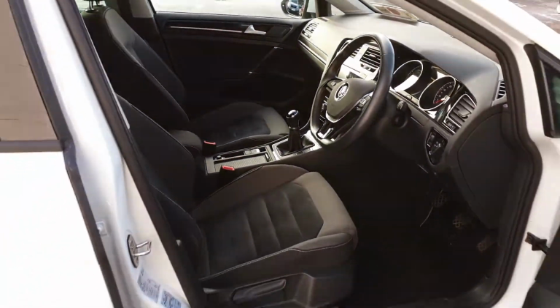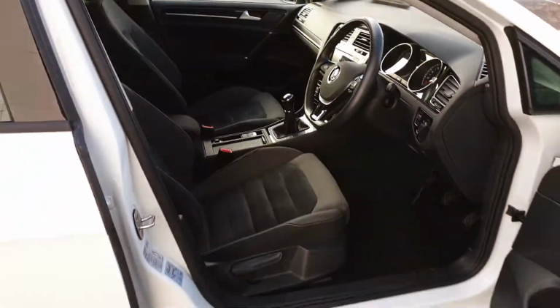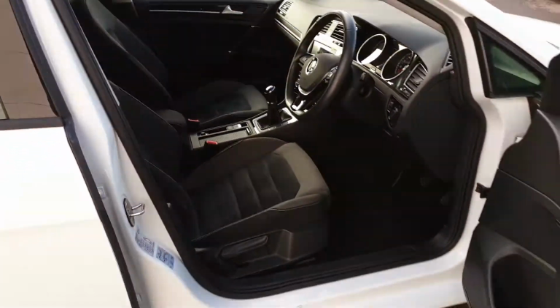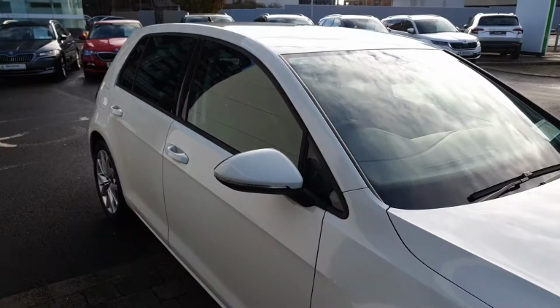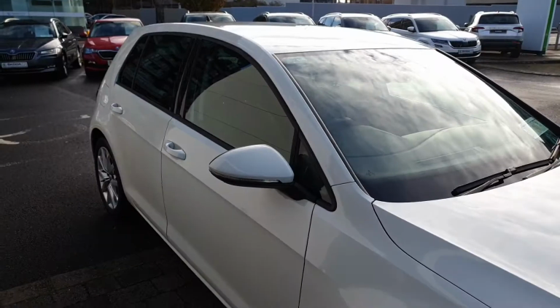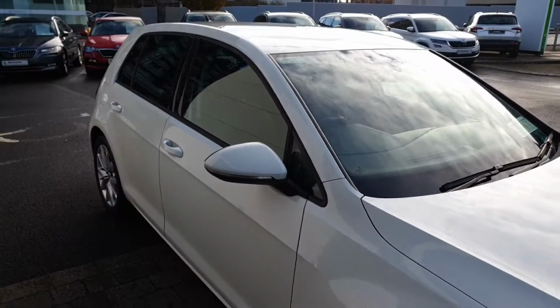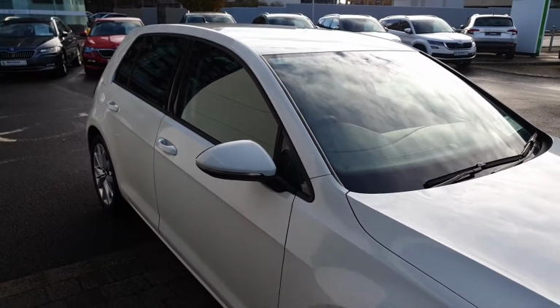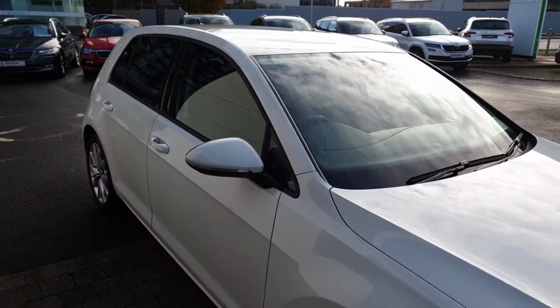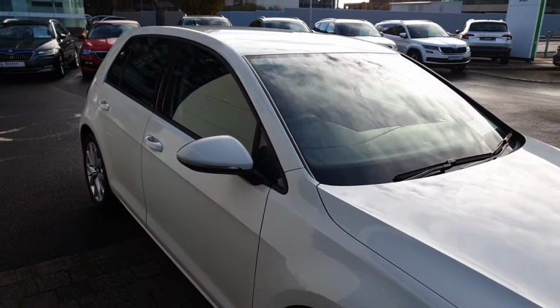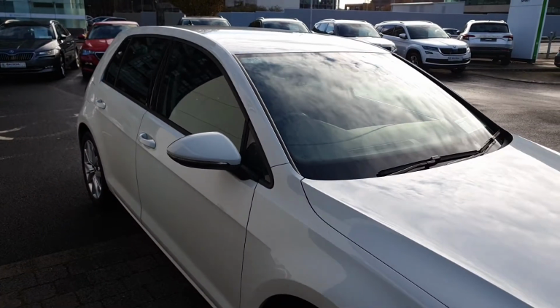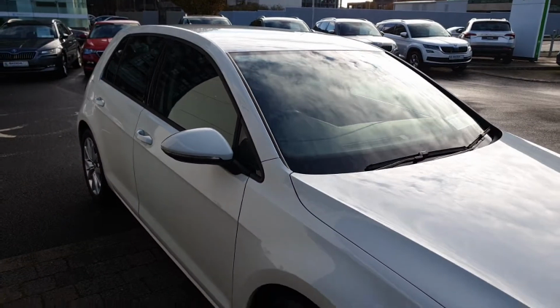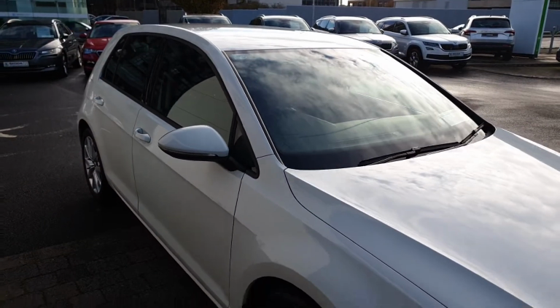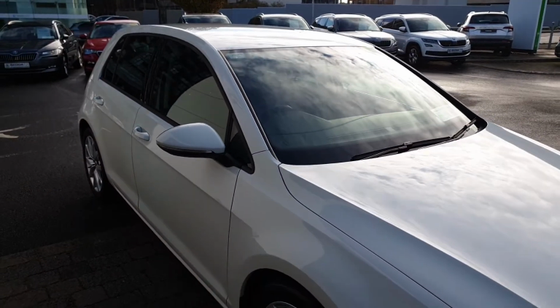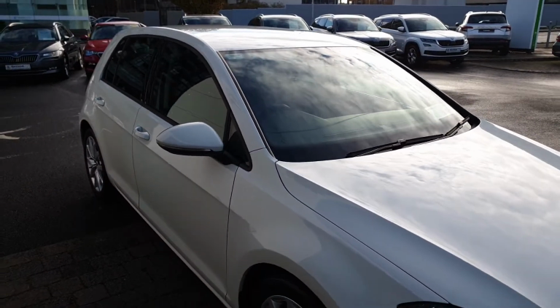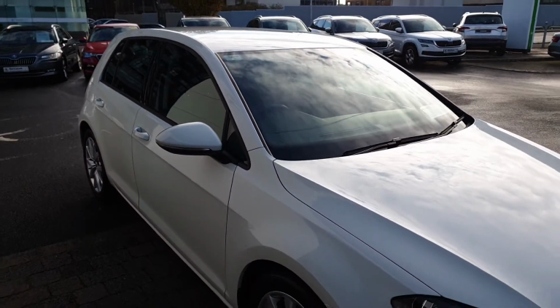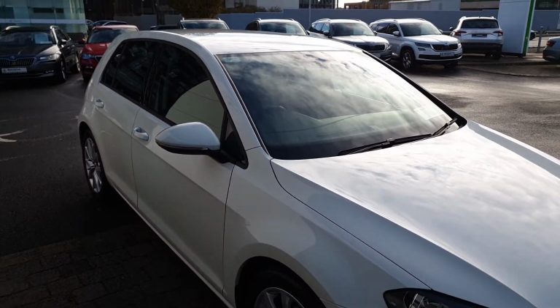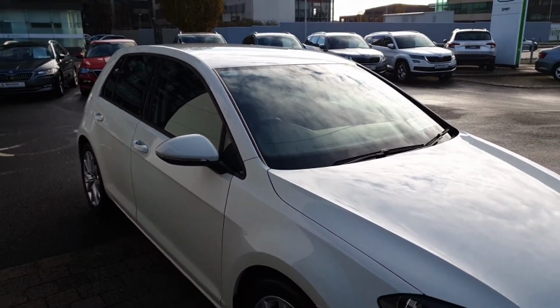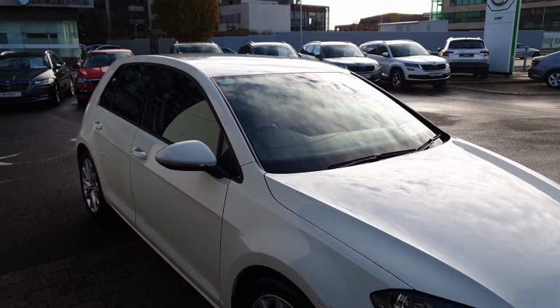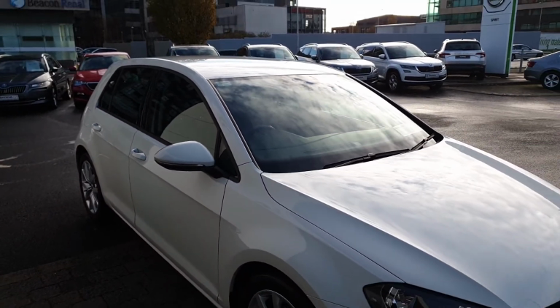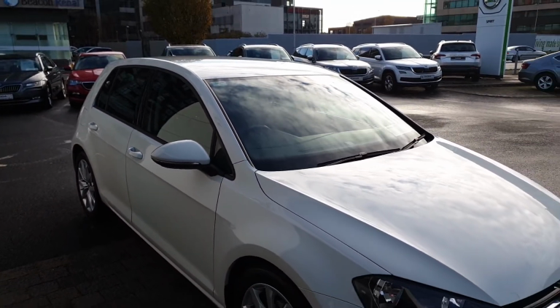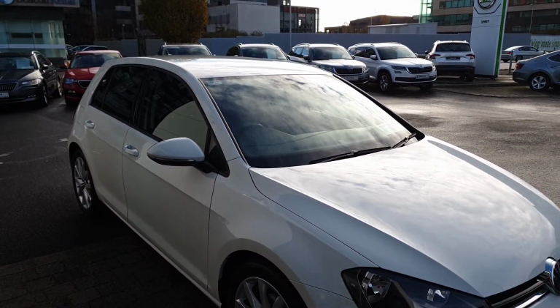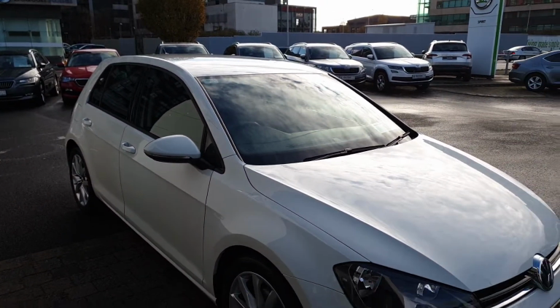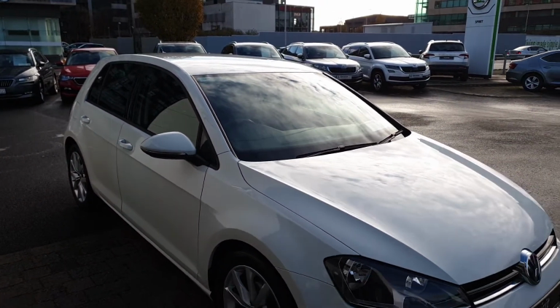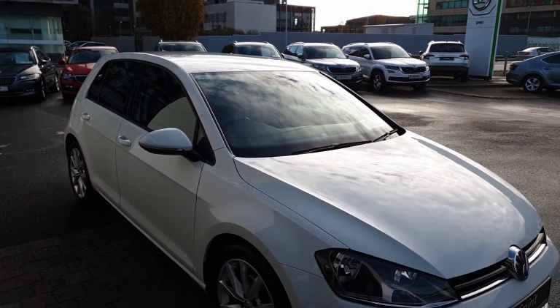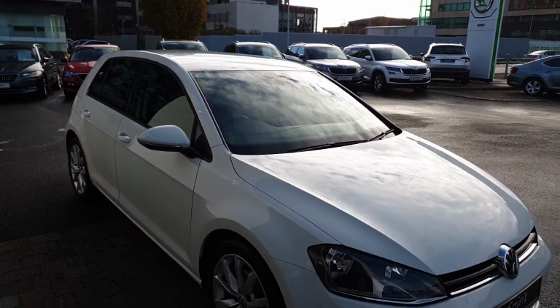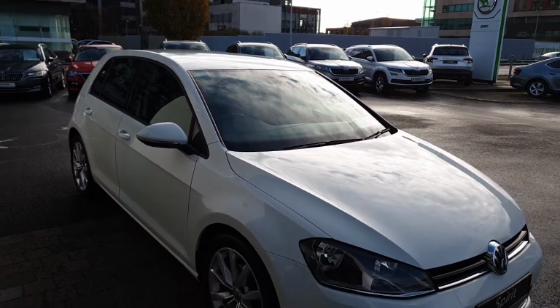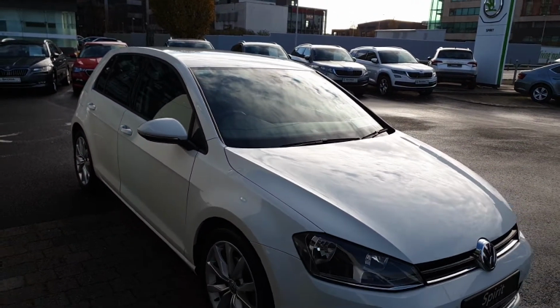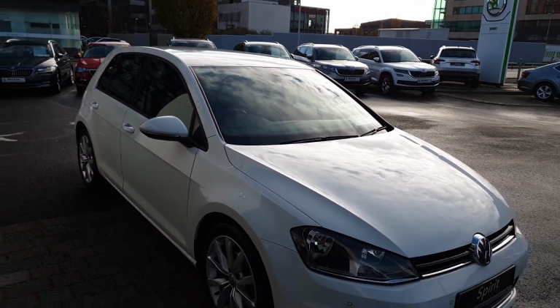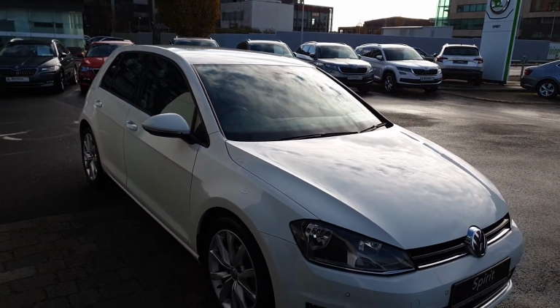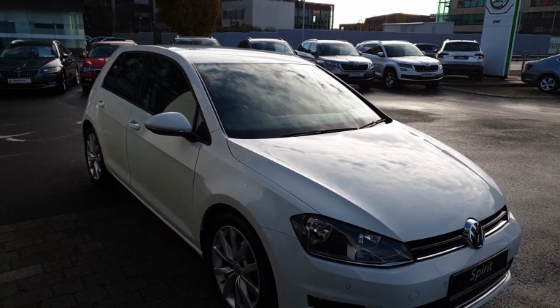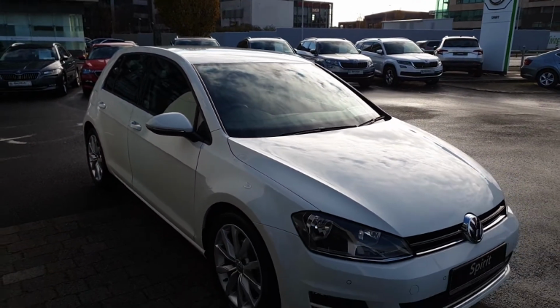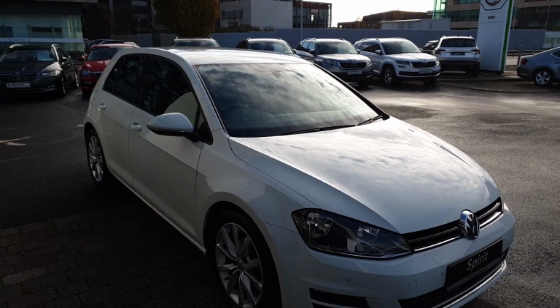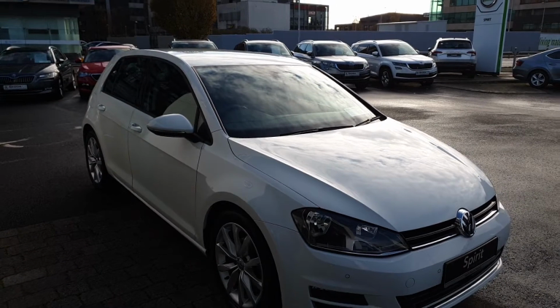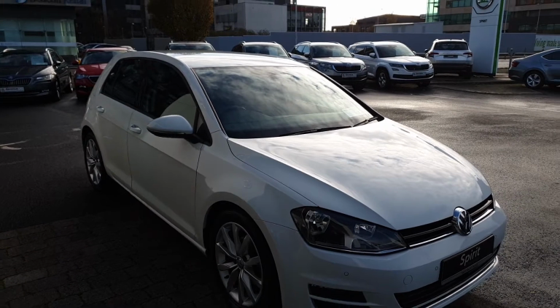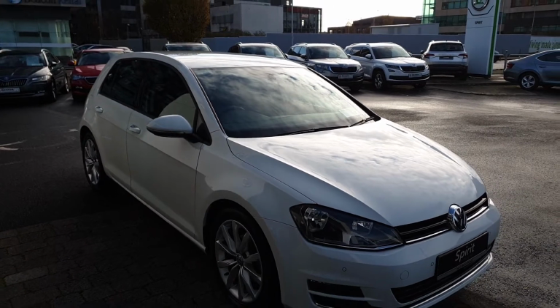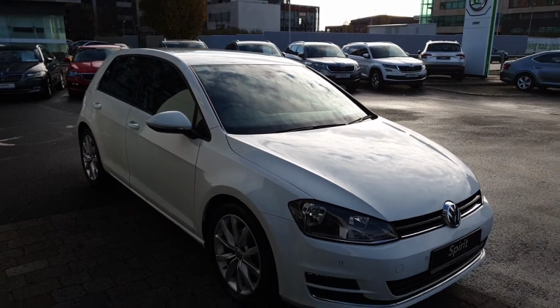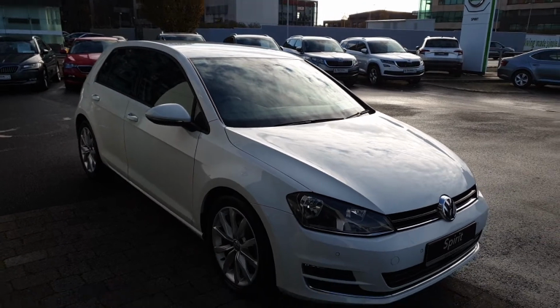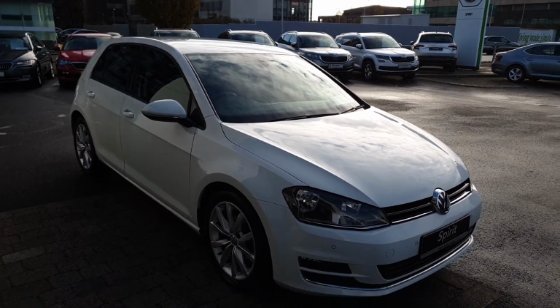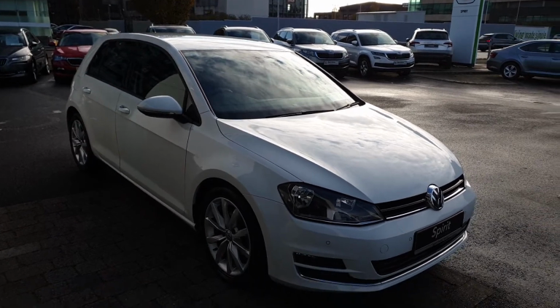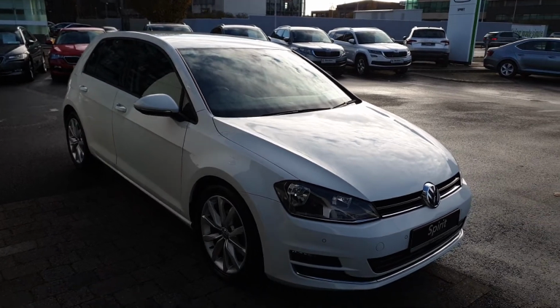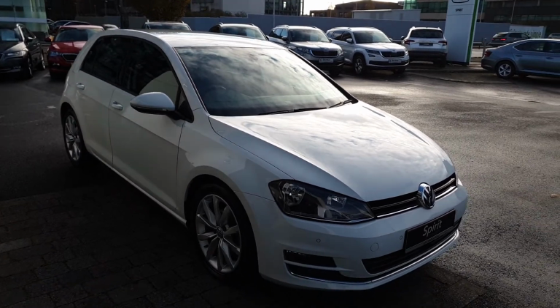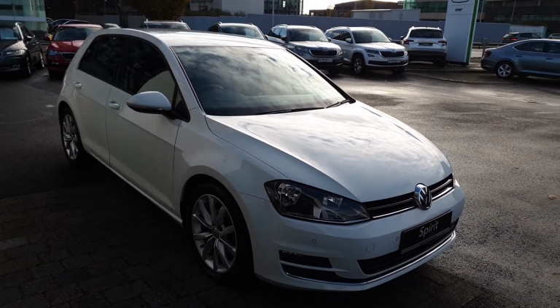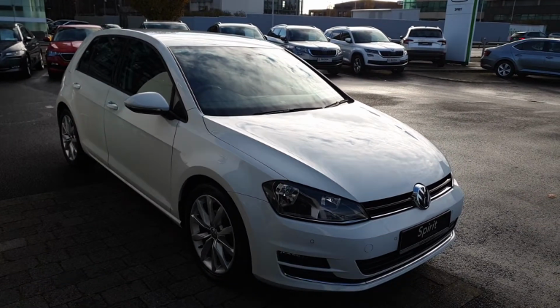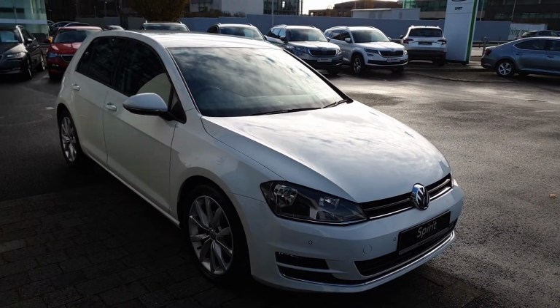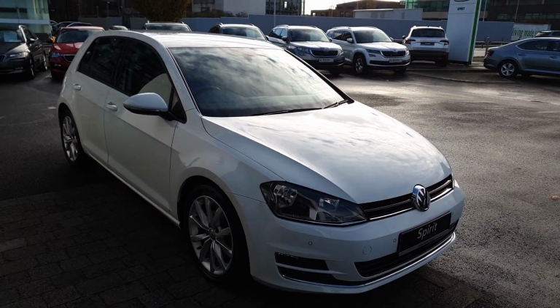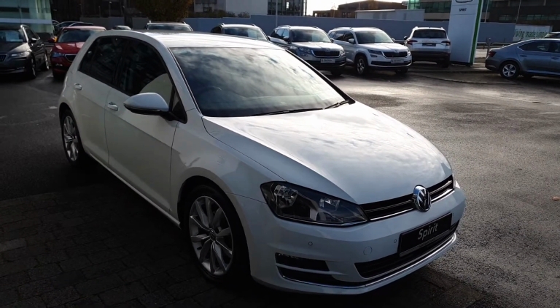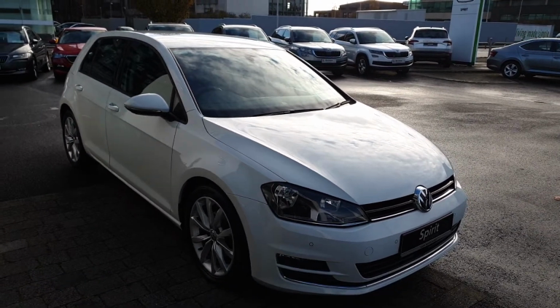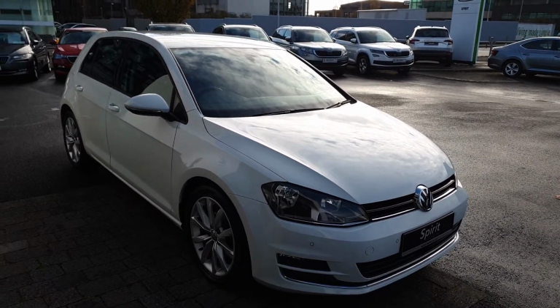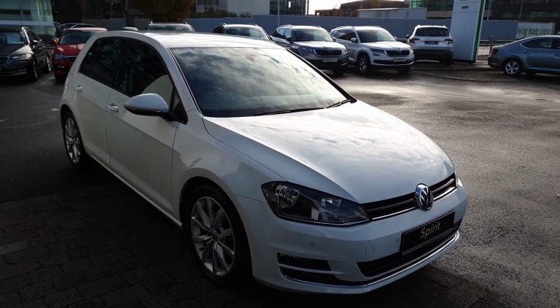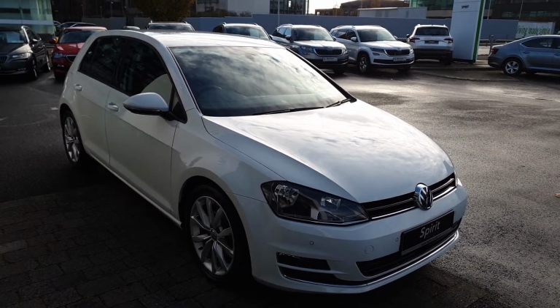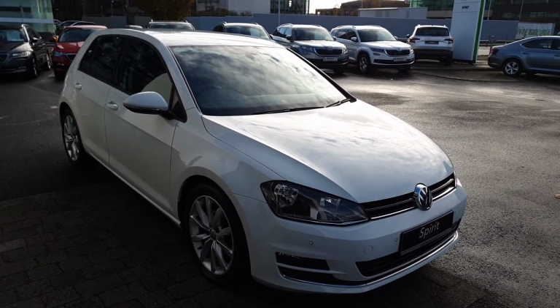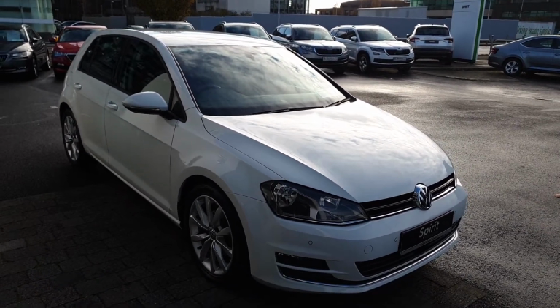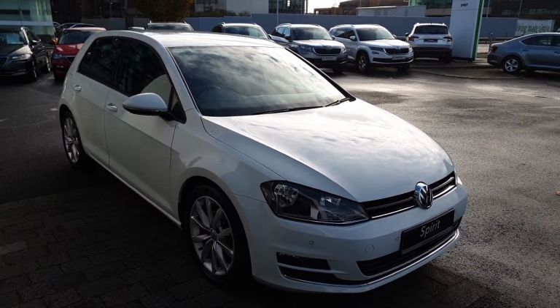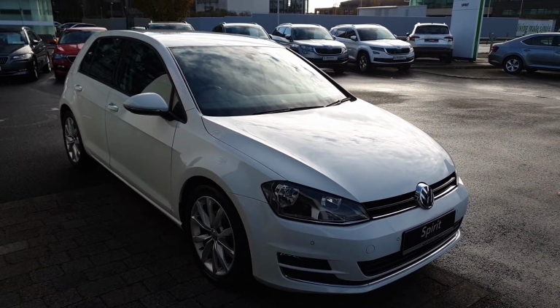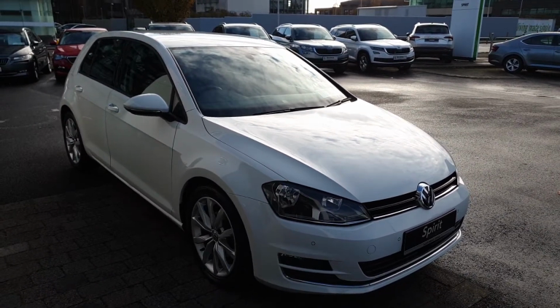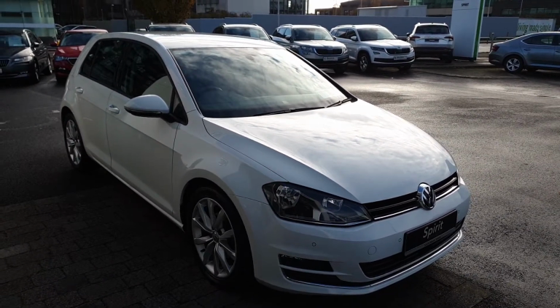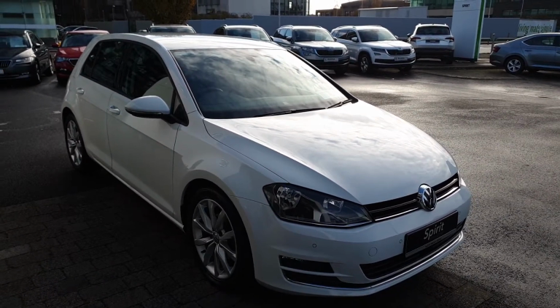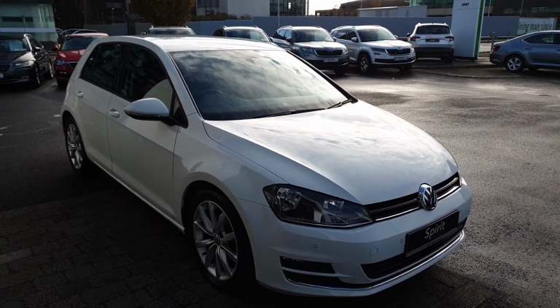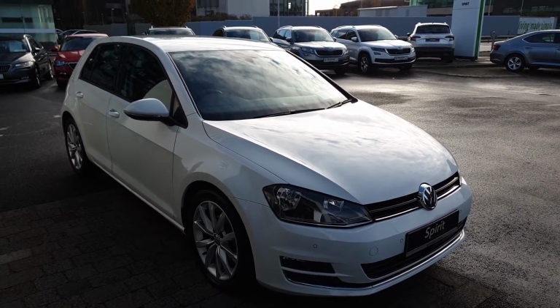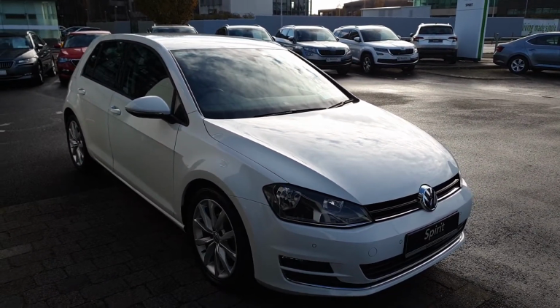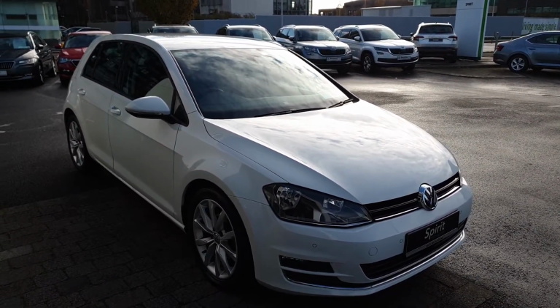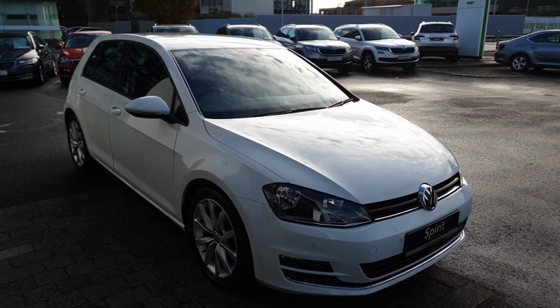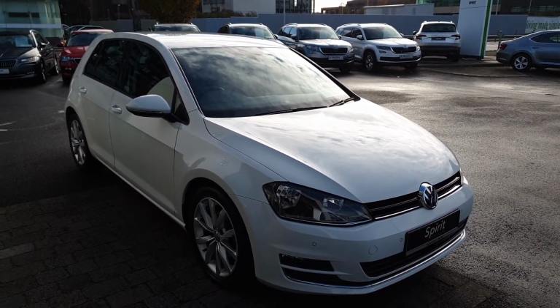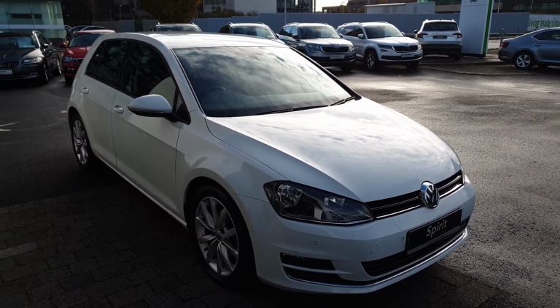If you have any more questions on this car, would like to book a test drive or get a finance quote, give us a call today on 01216 3666.